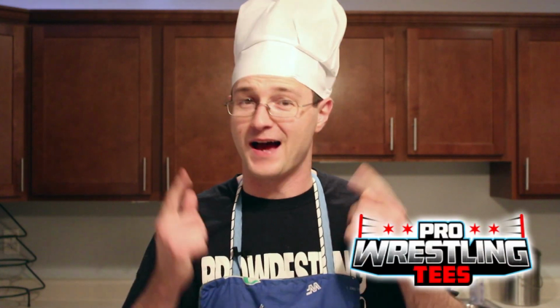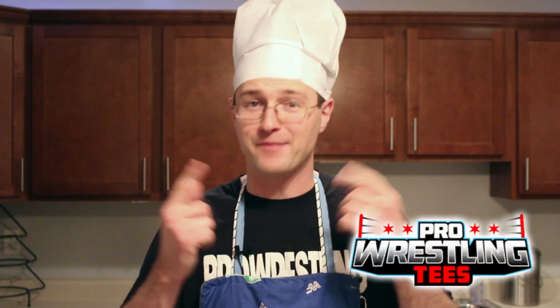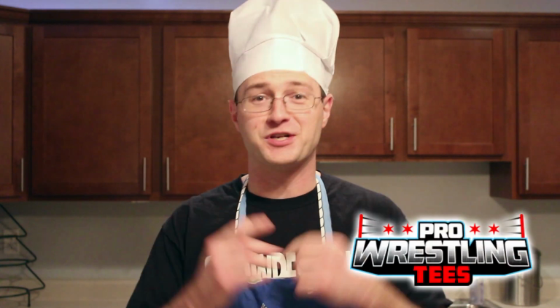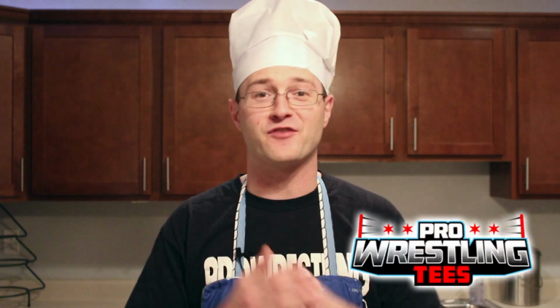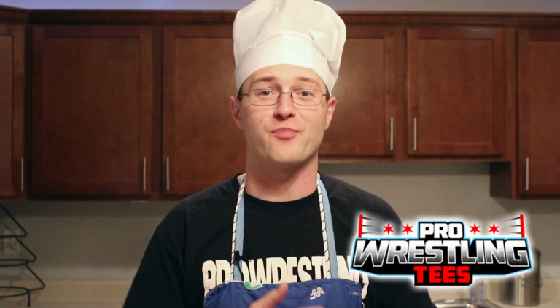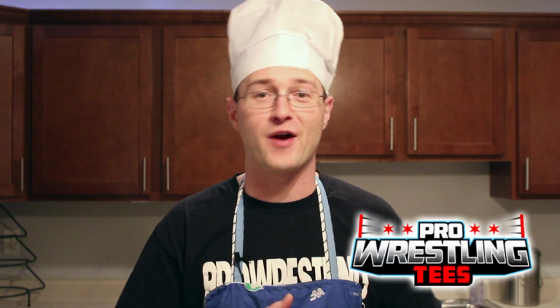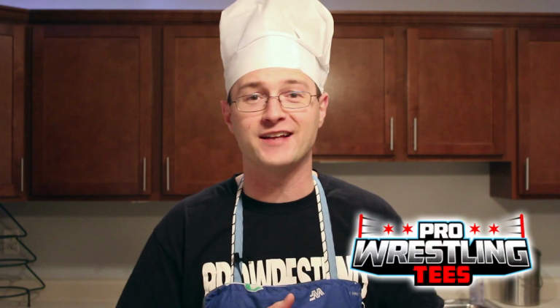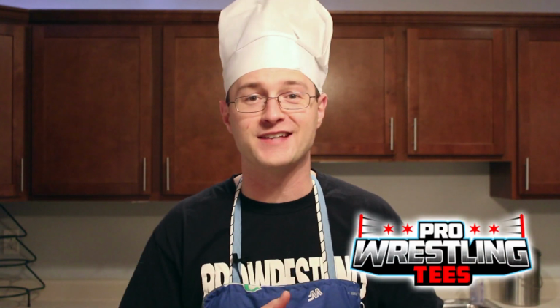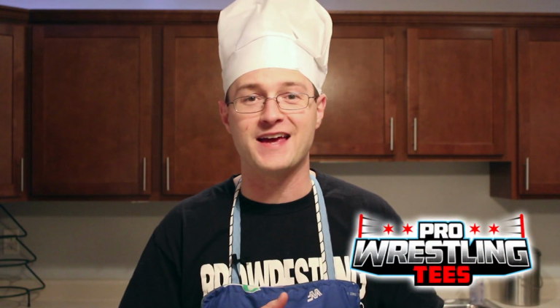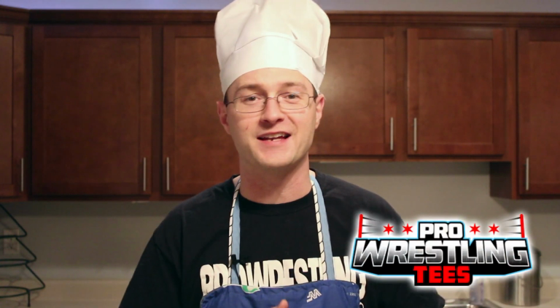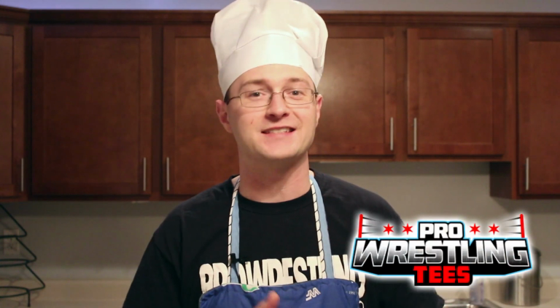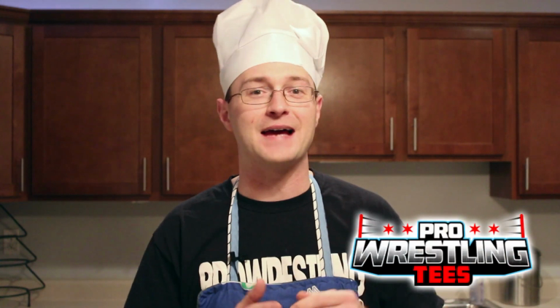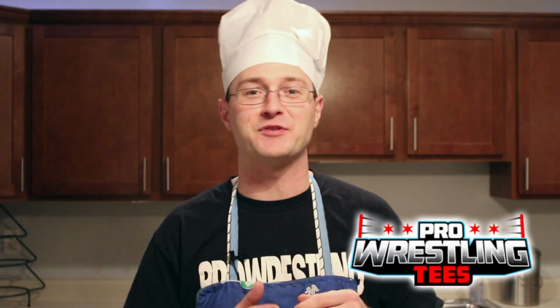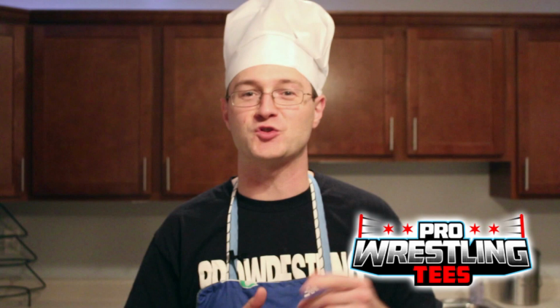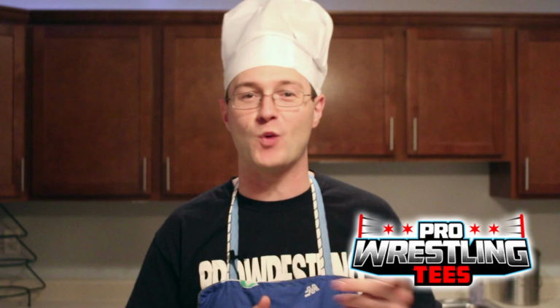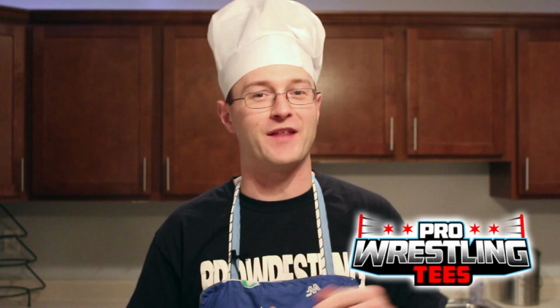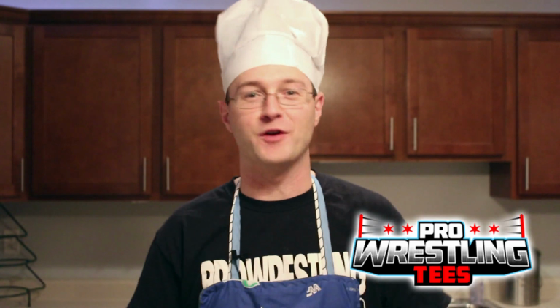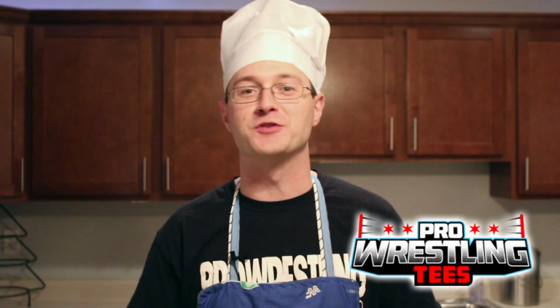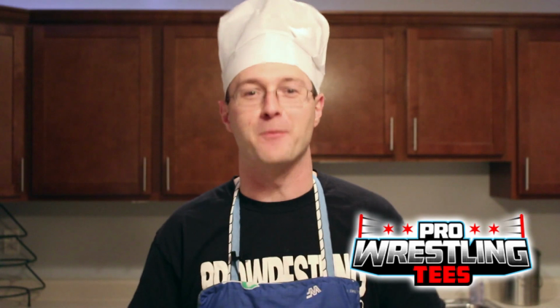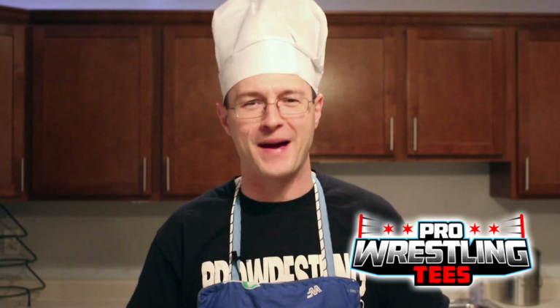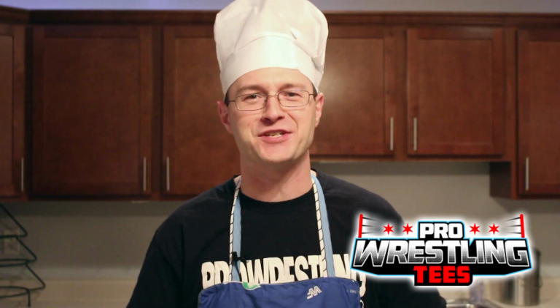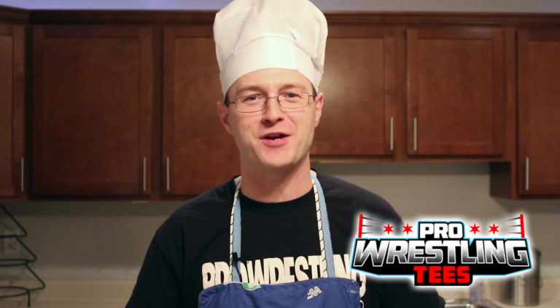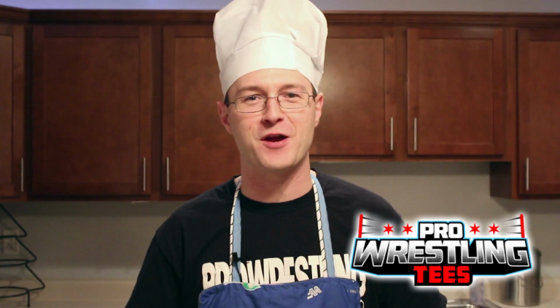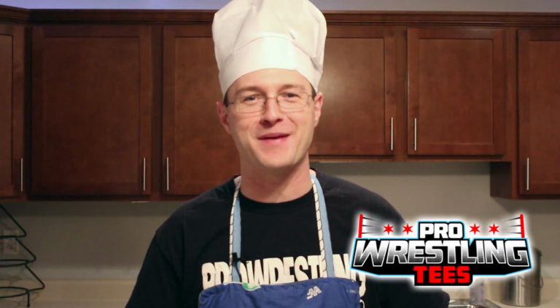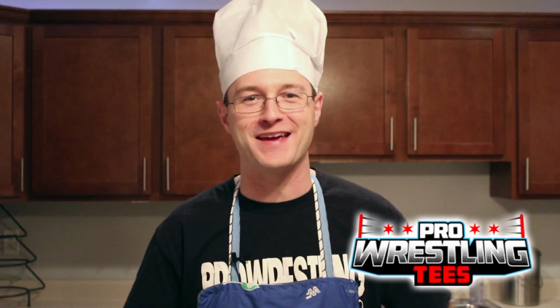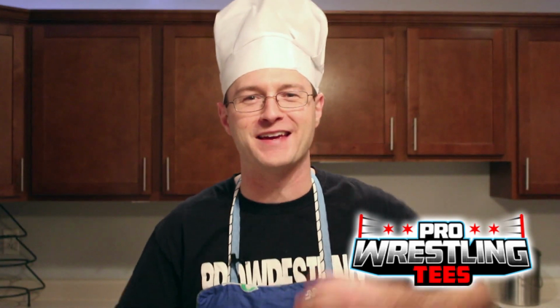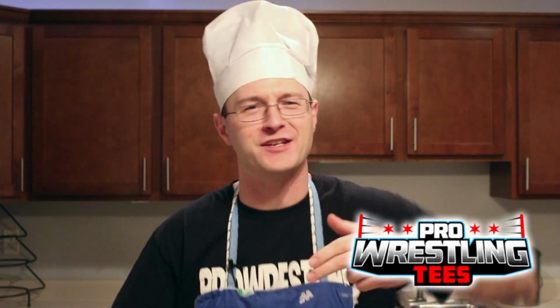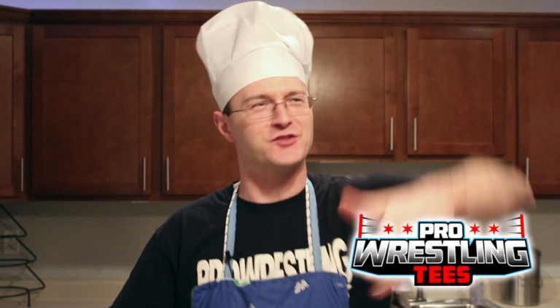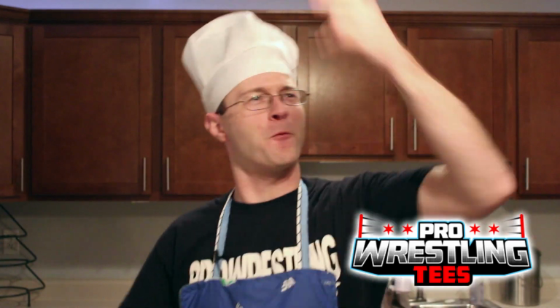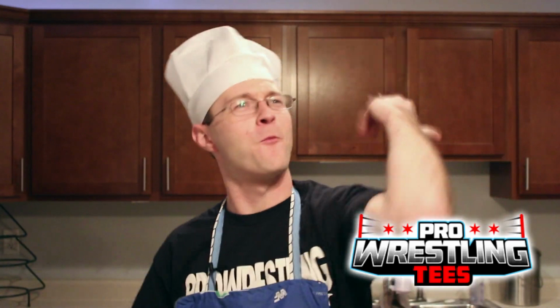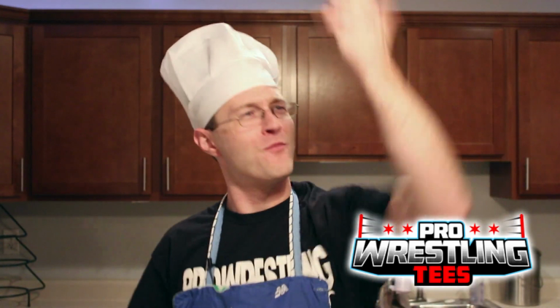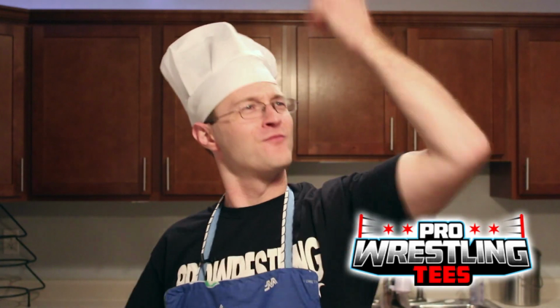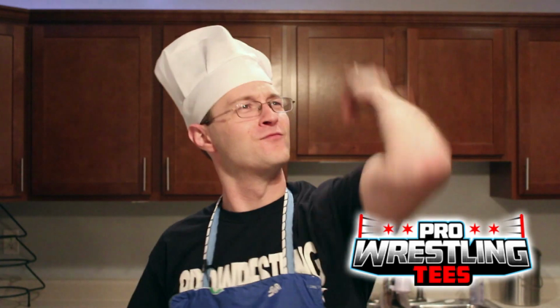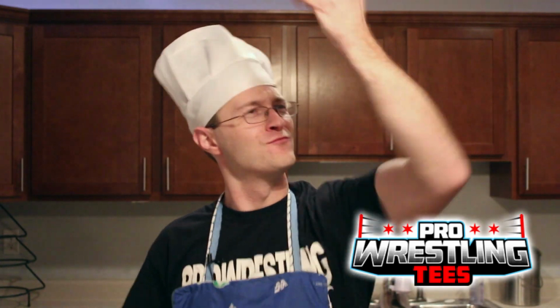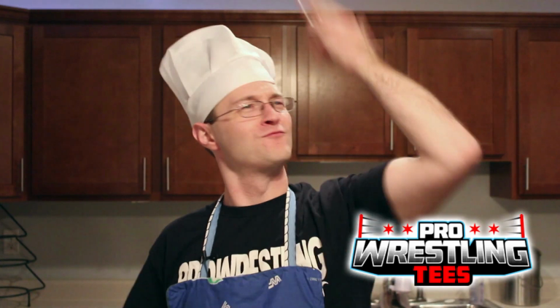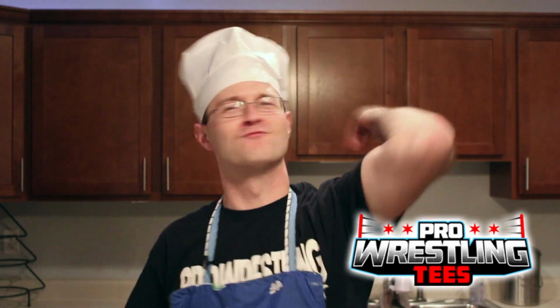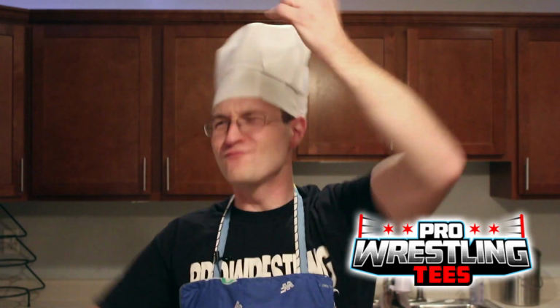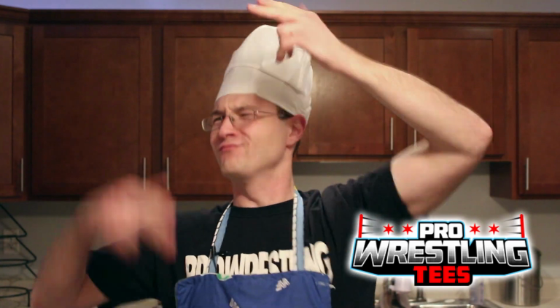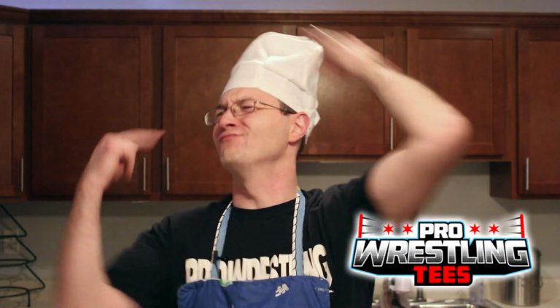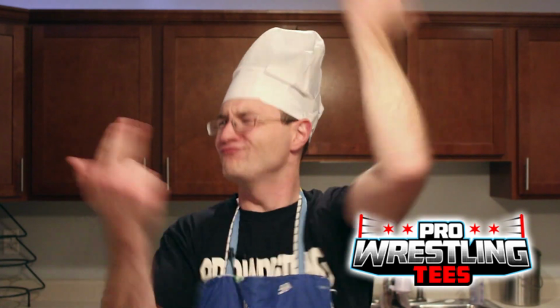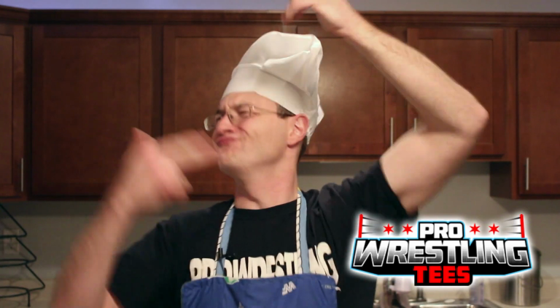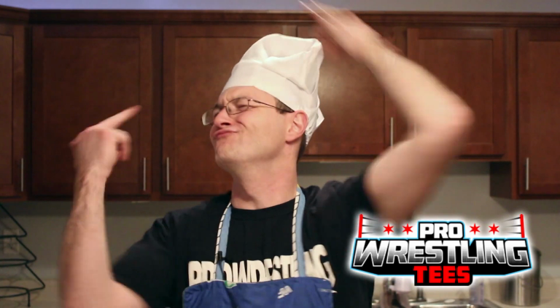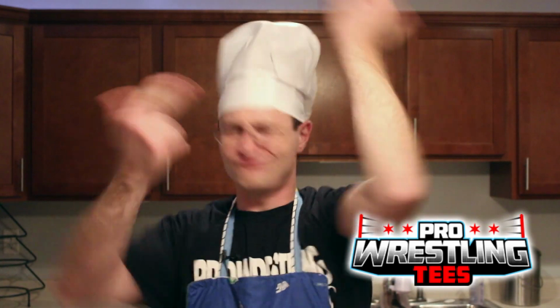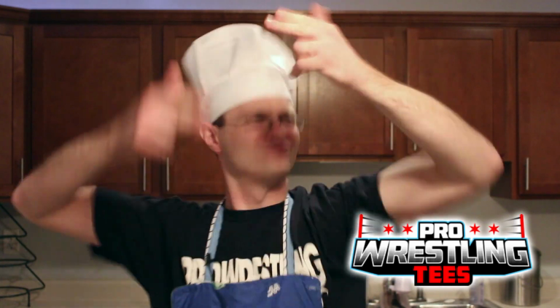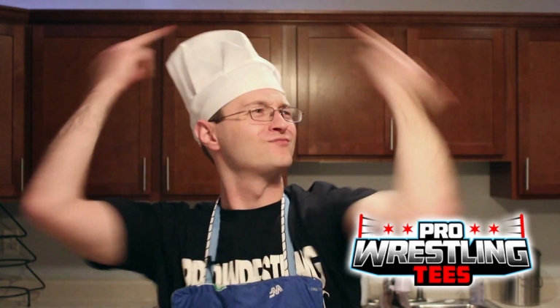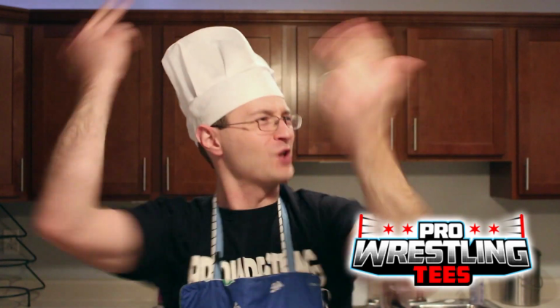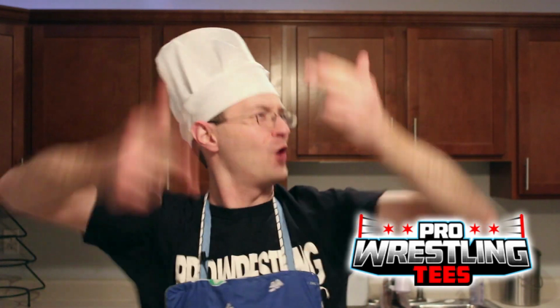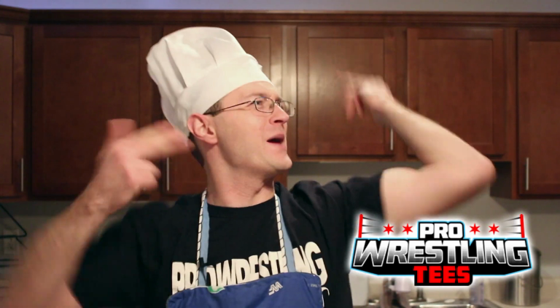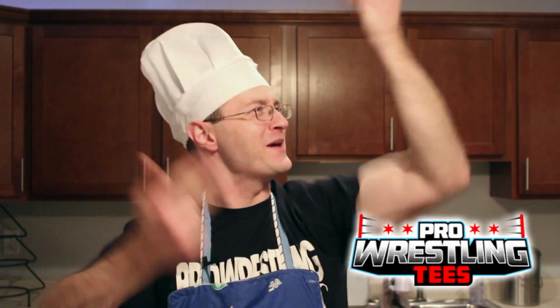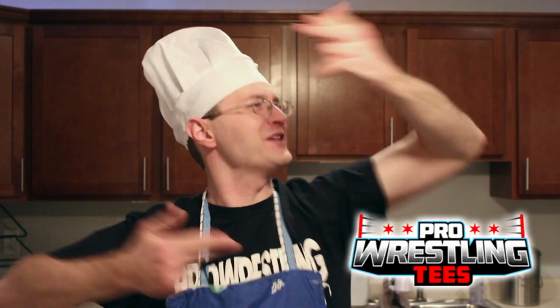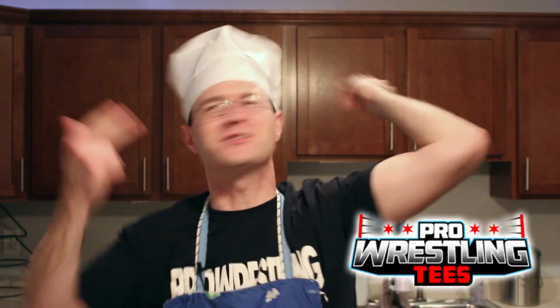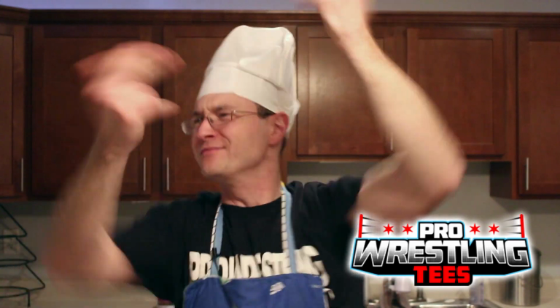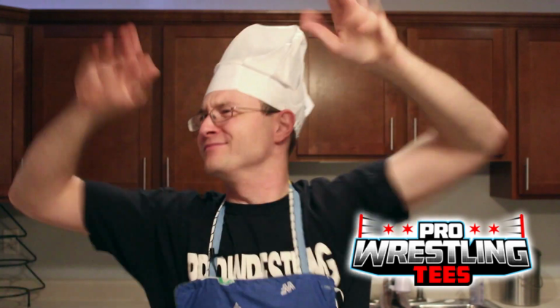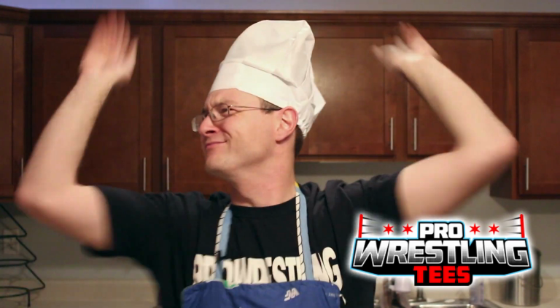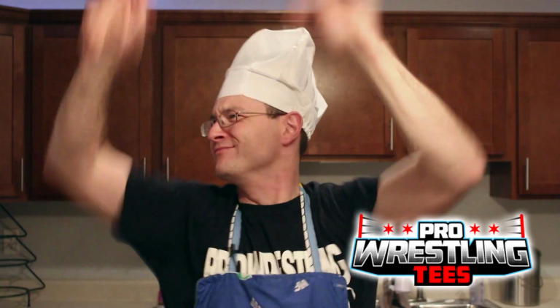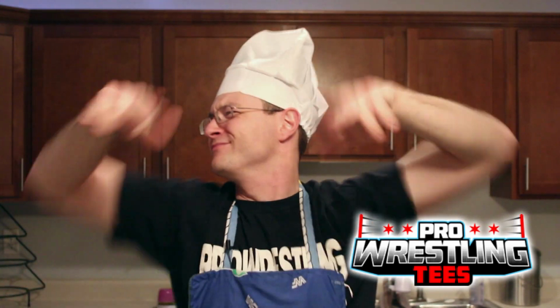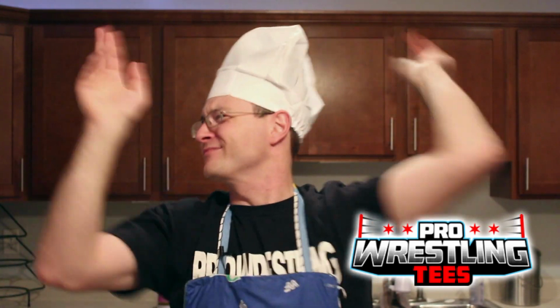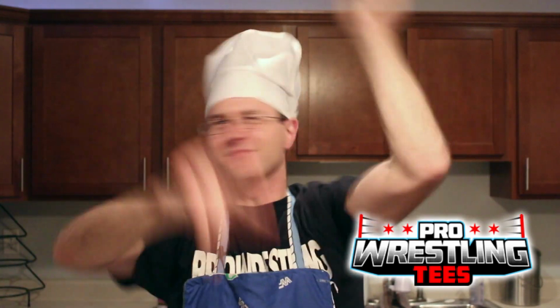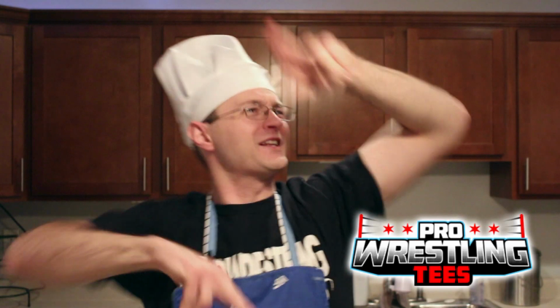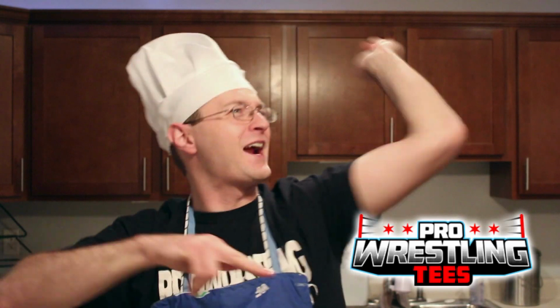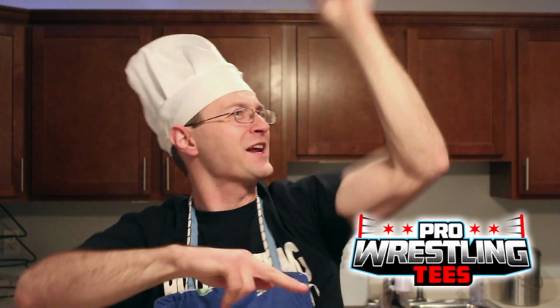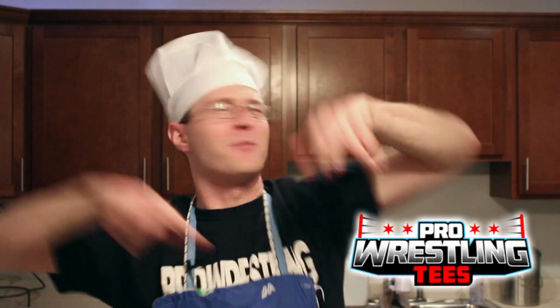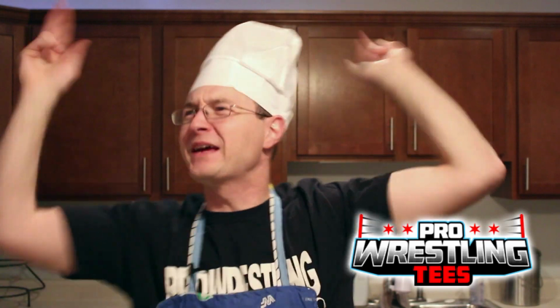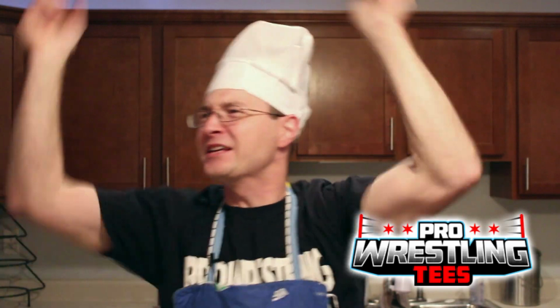I'm Chef Brian Zane and it's time to swat at those imaginary bees. Go away bees! Get outta here bees!